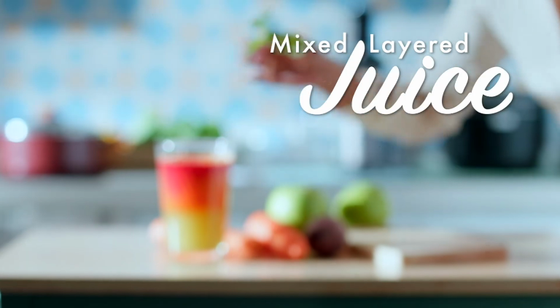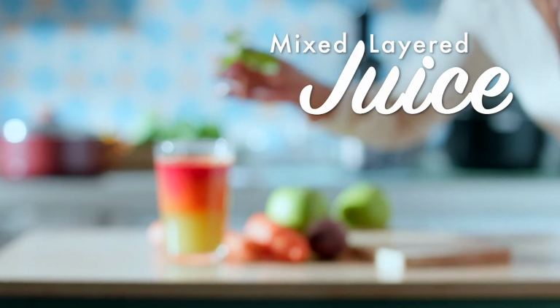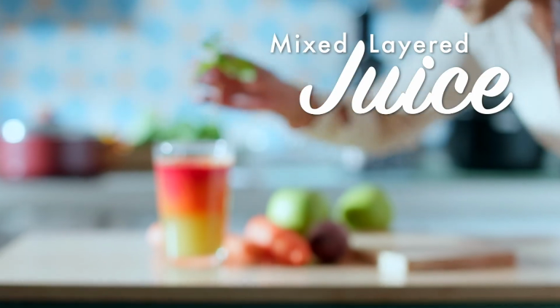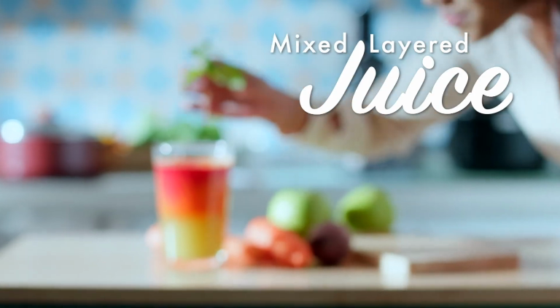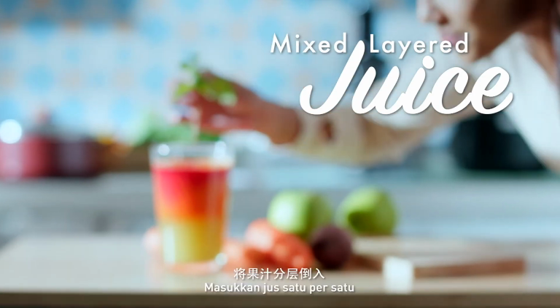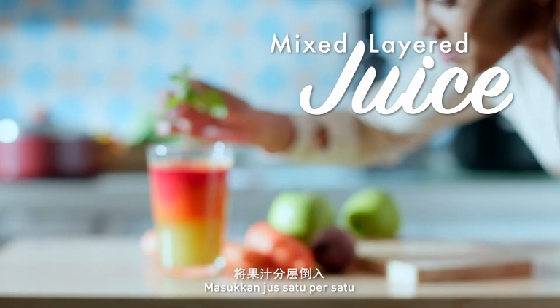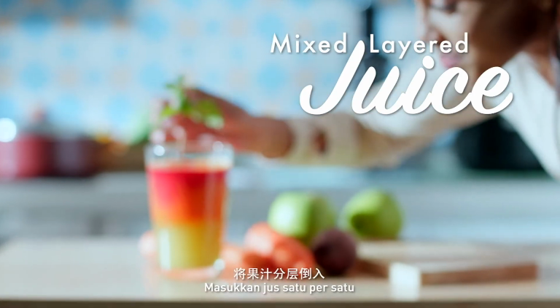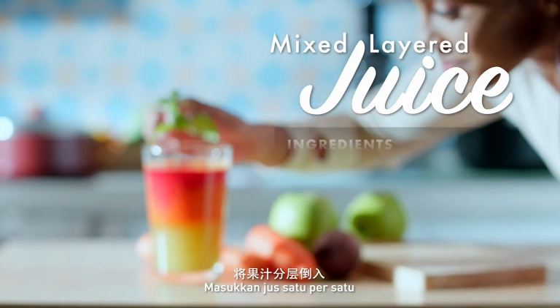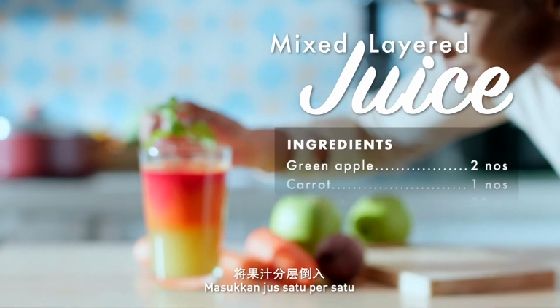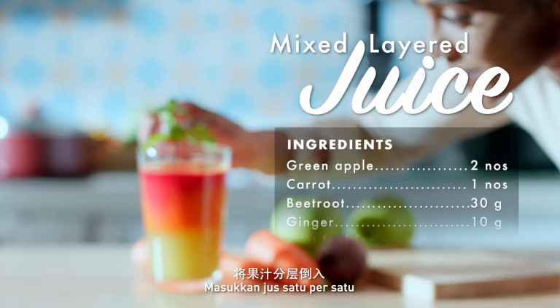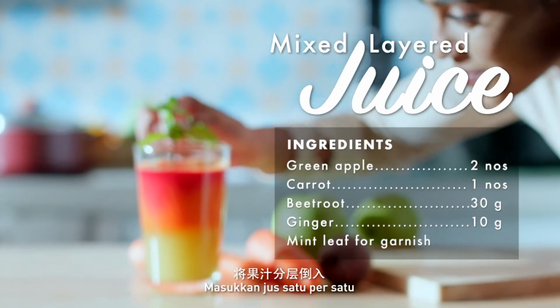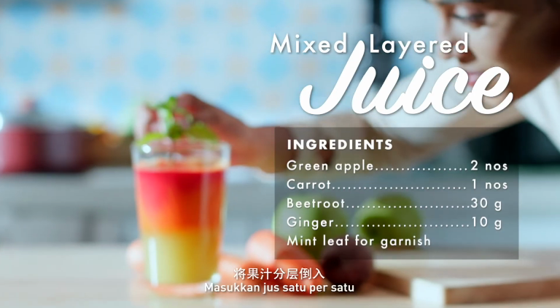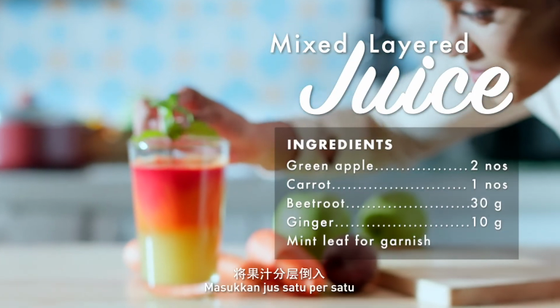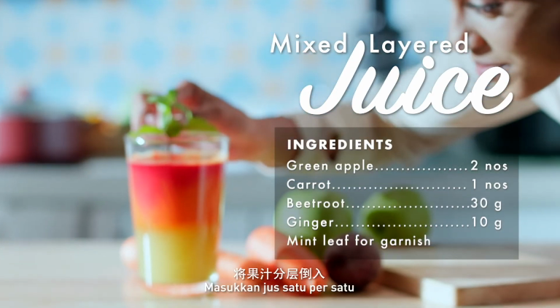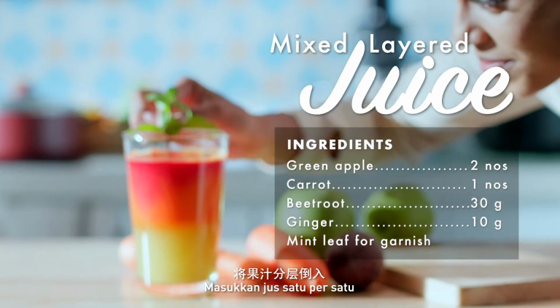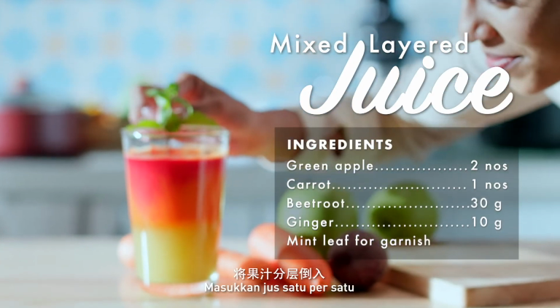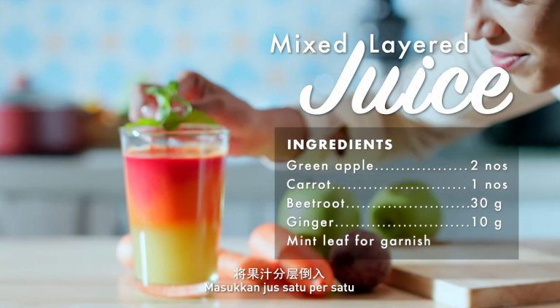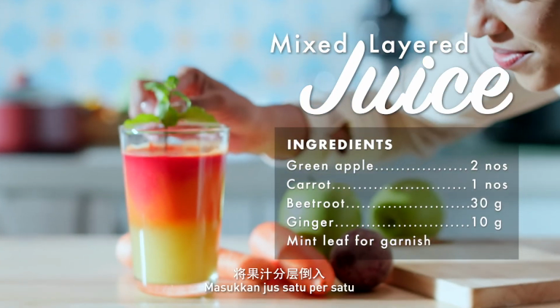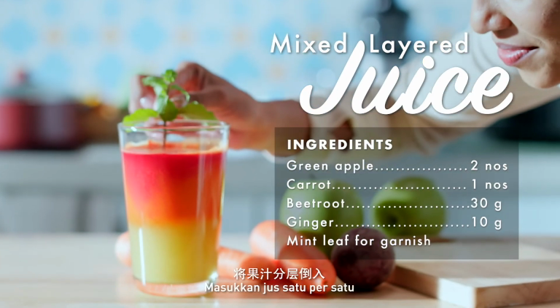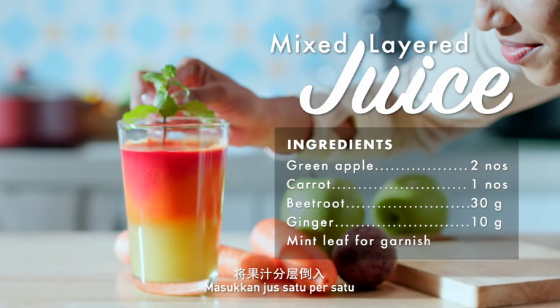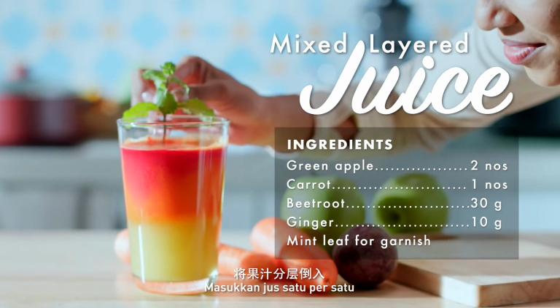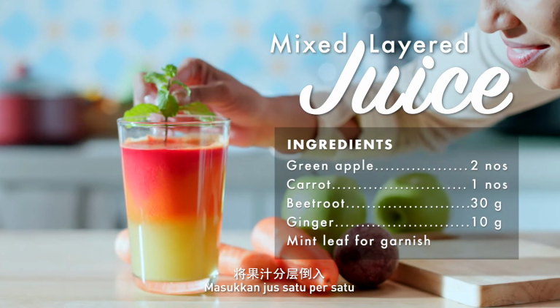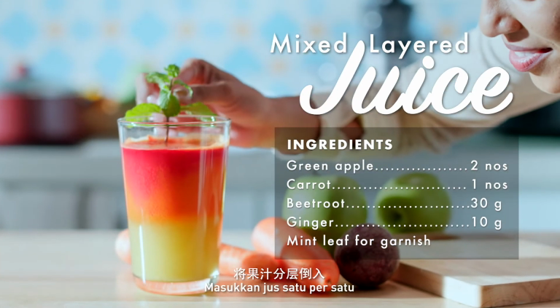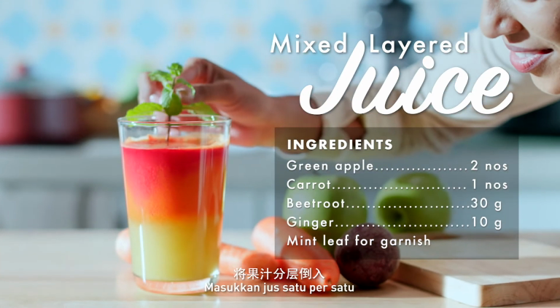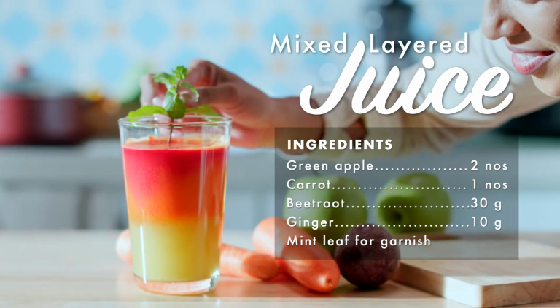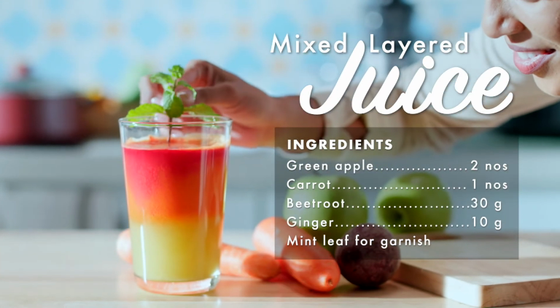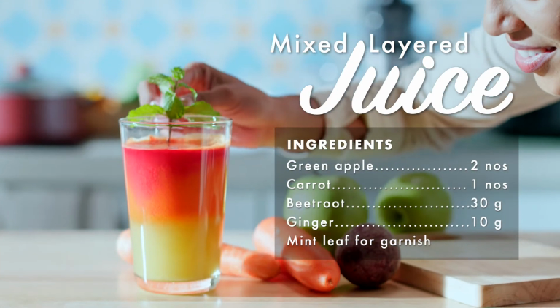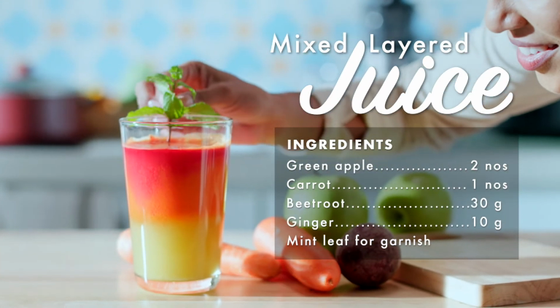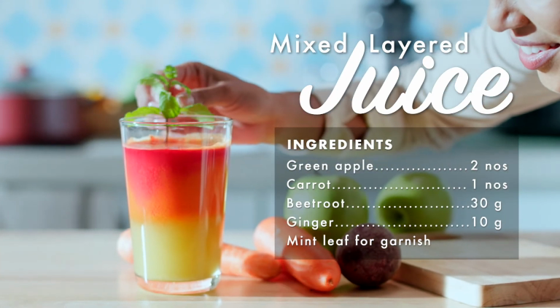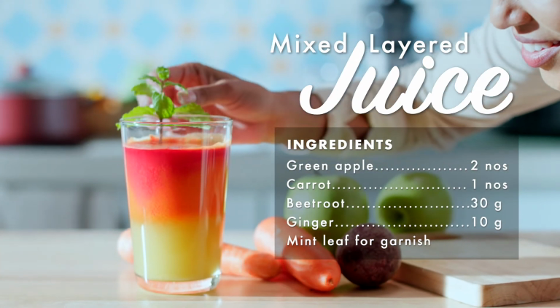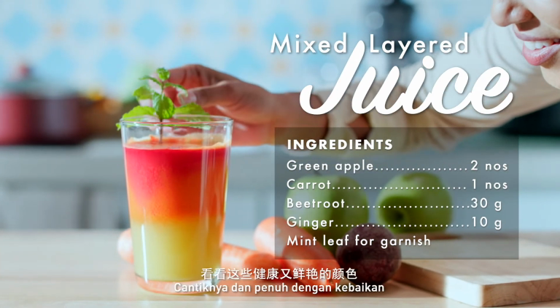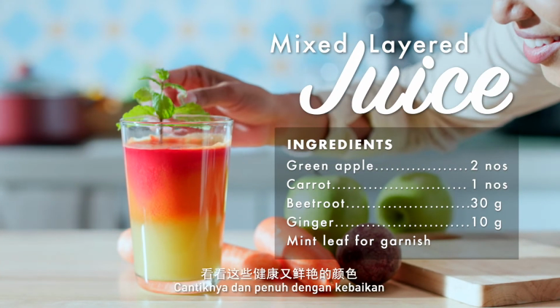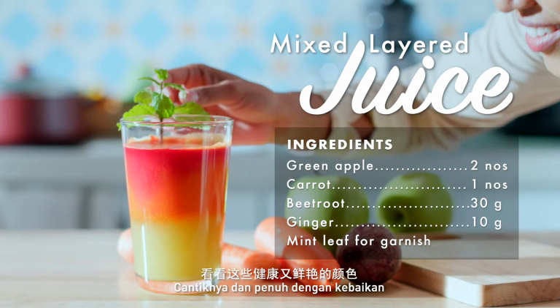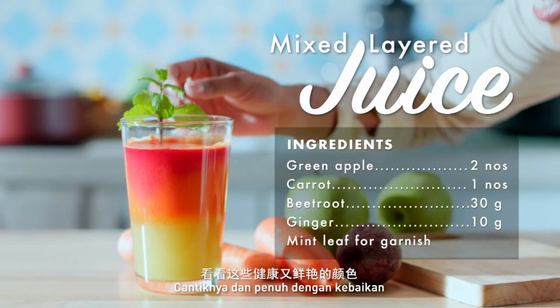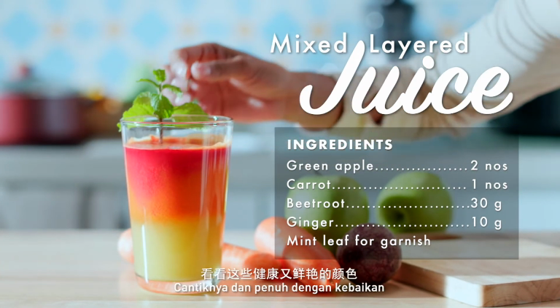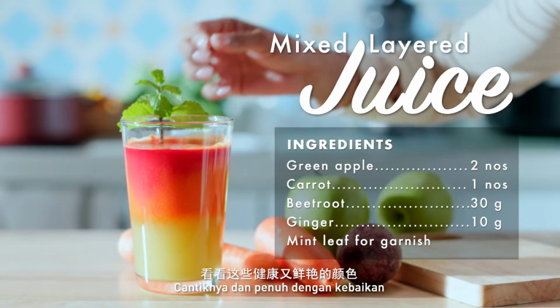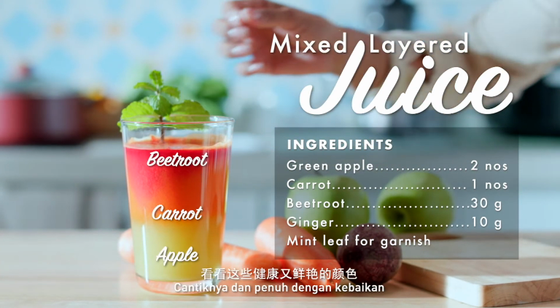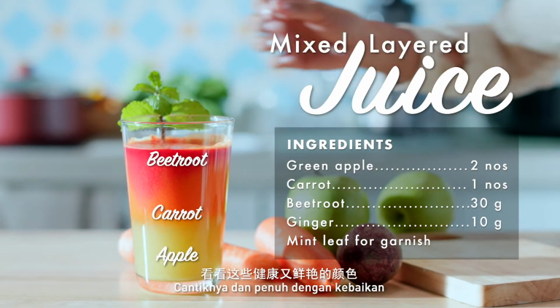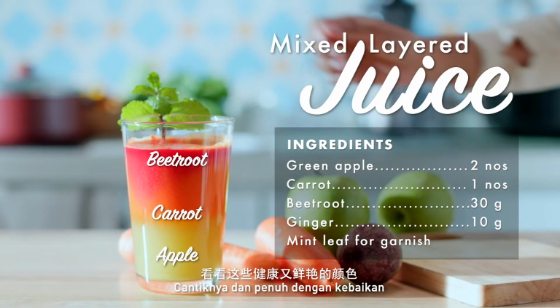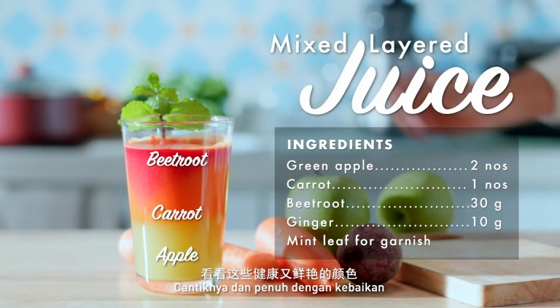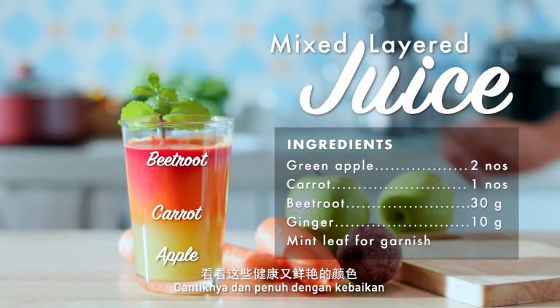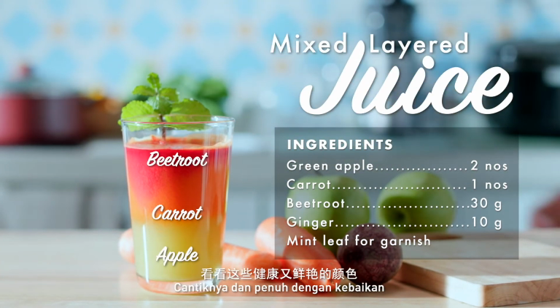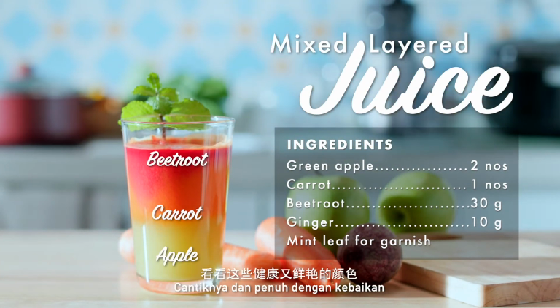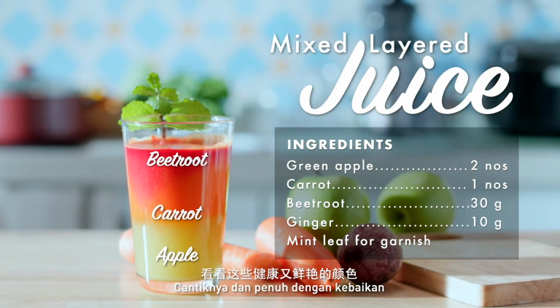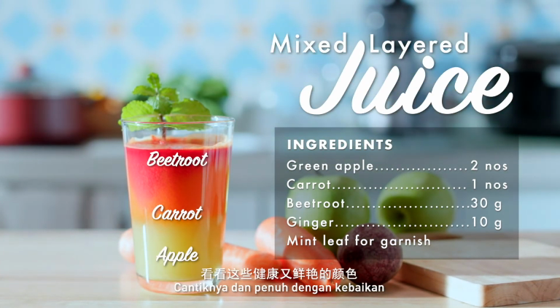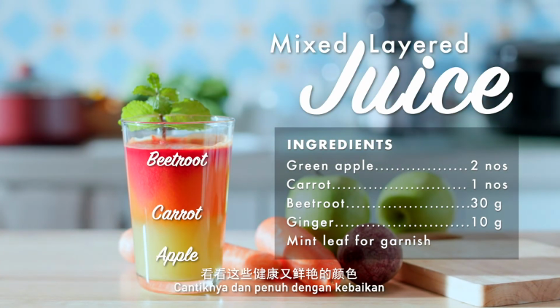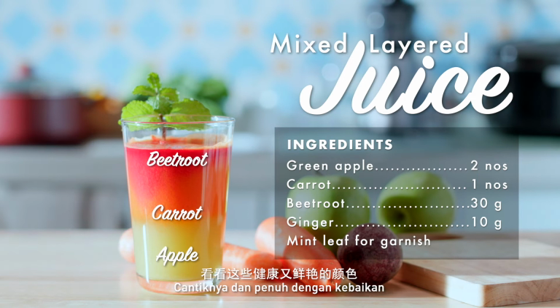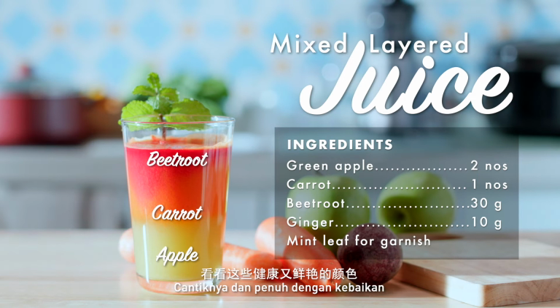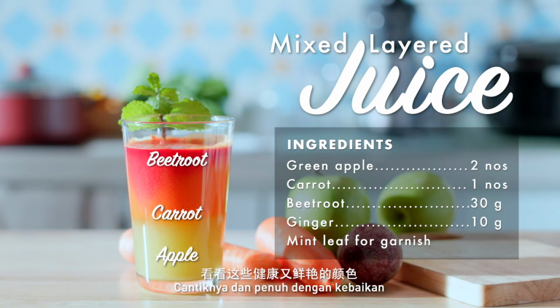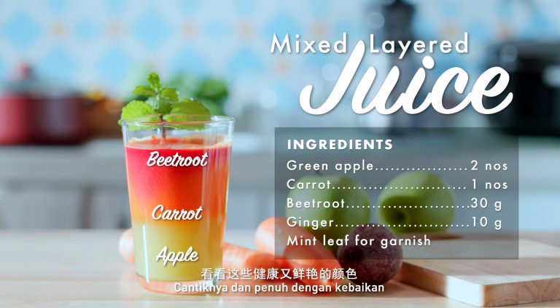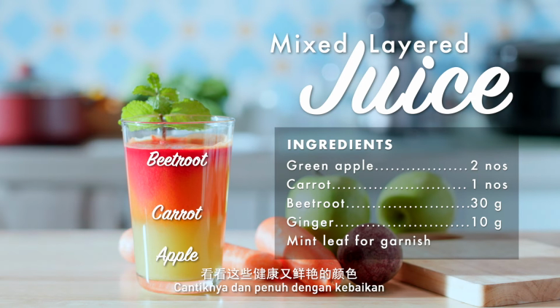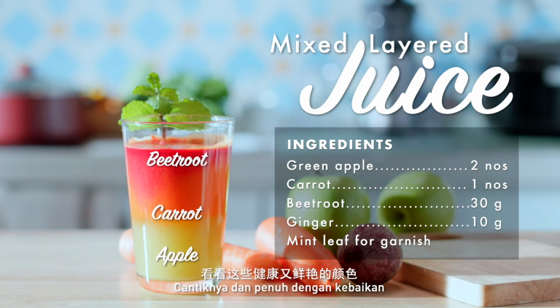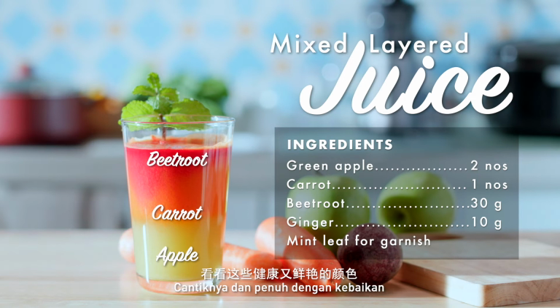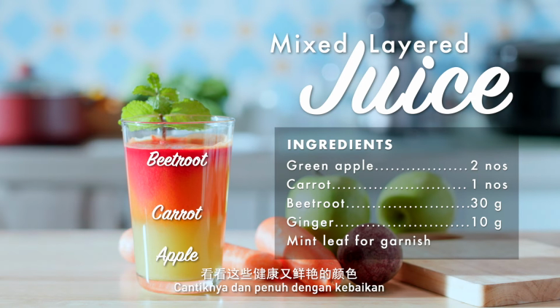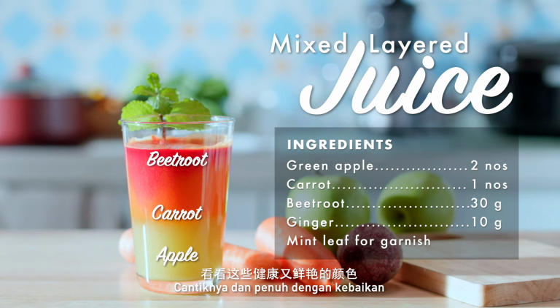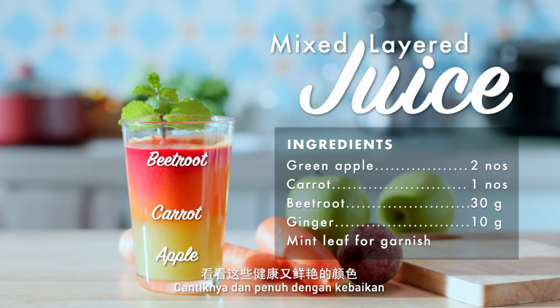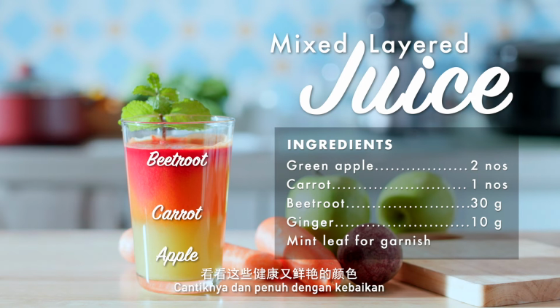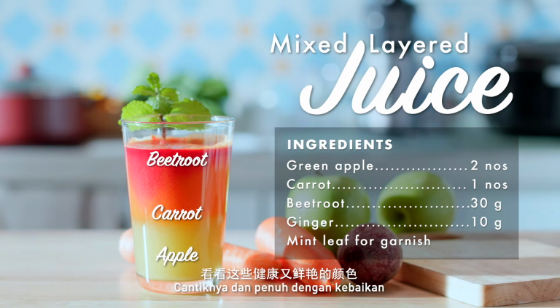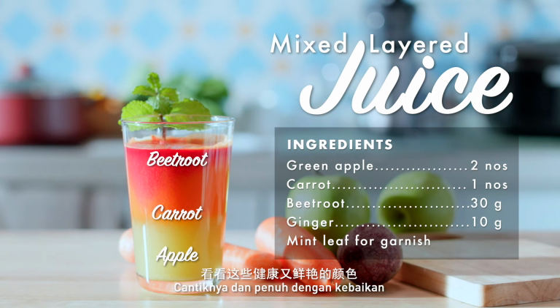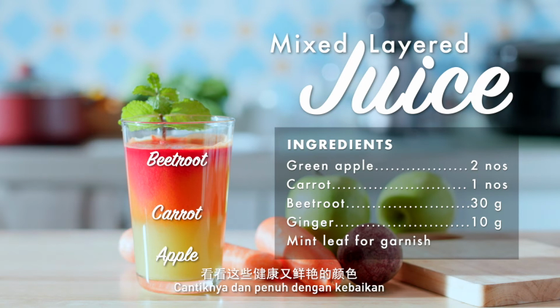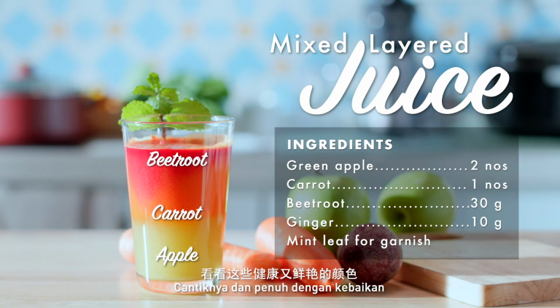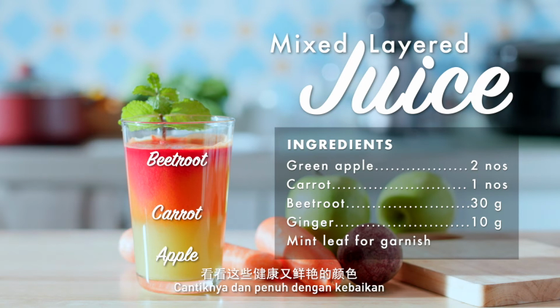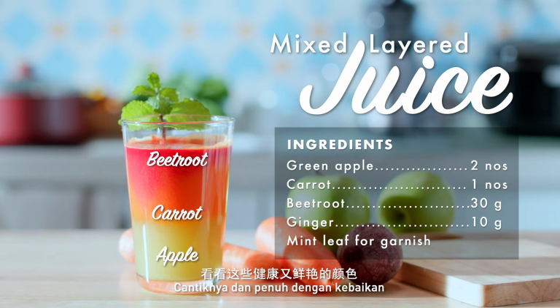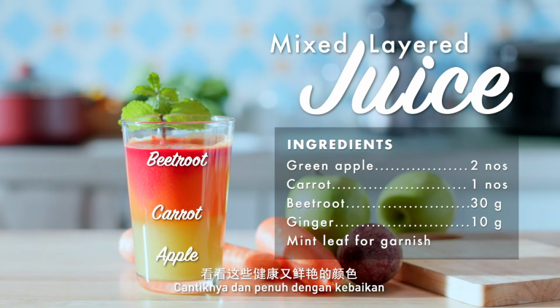Layer the different juices one by one. Wow, look at those vibrant colors with so much goodness.